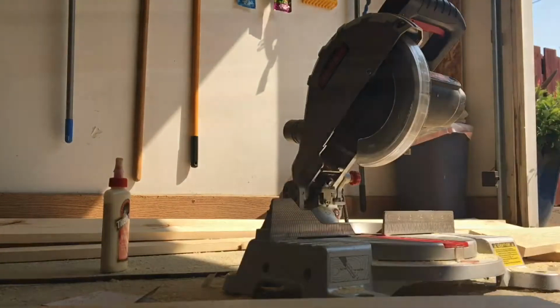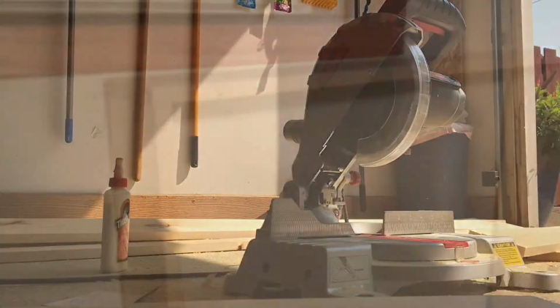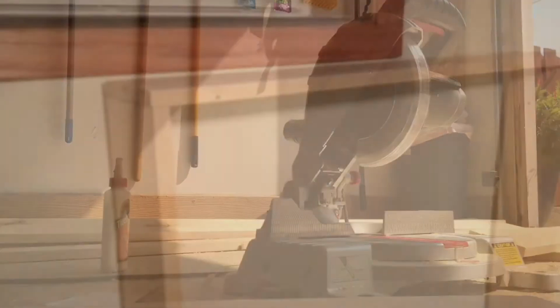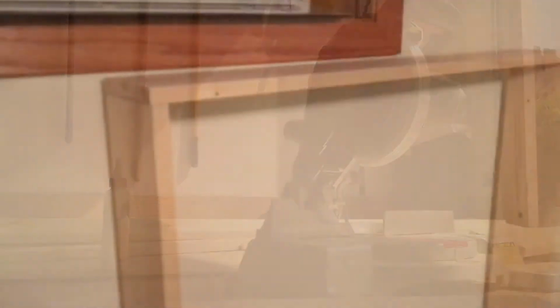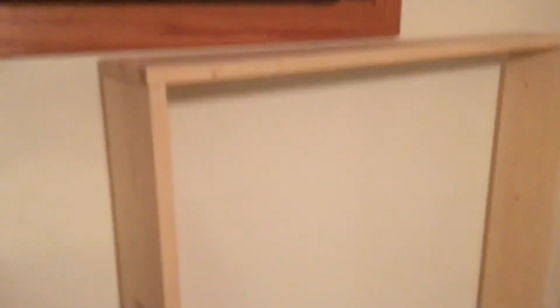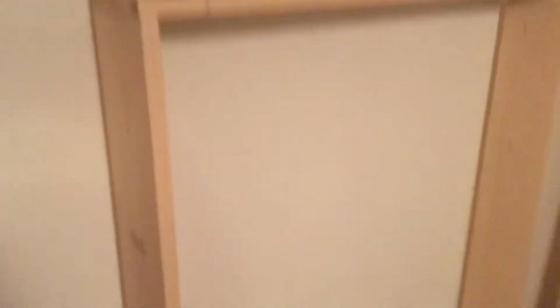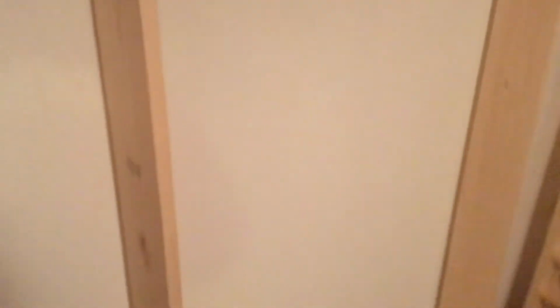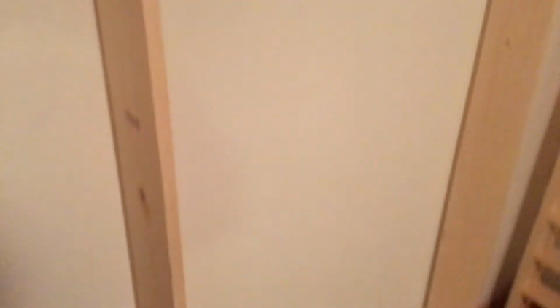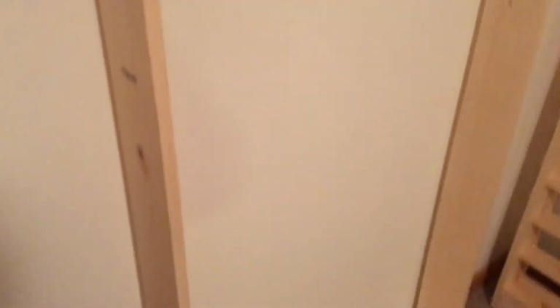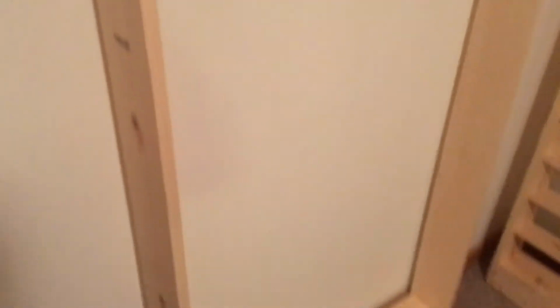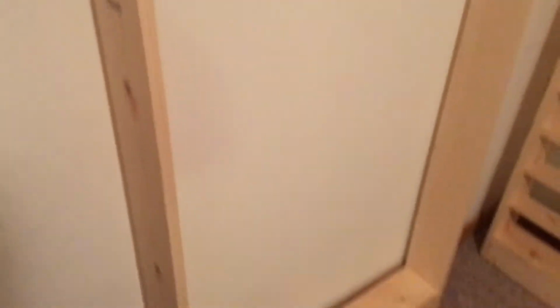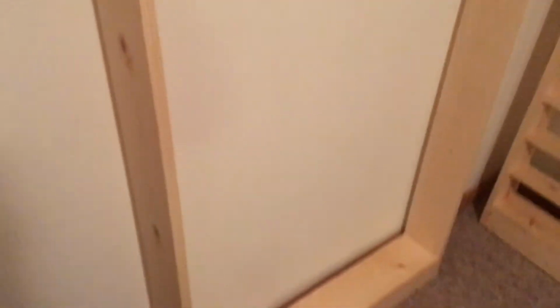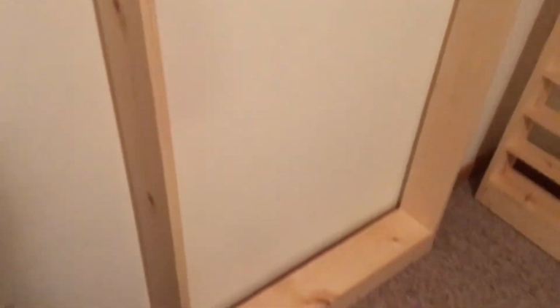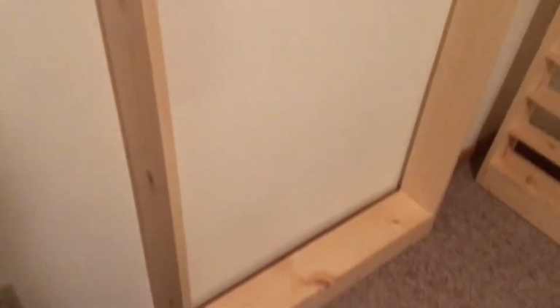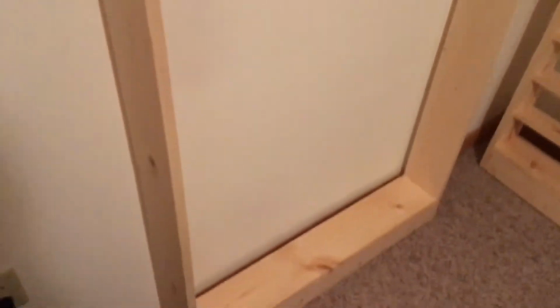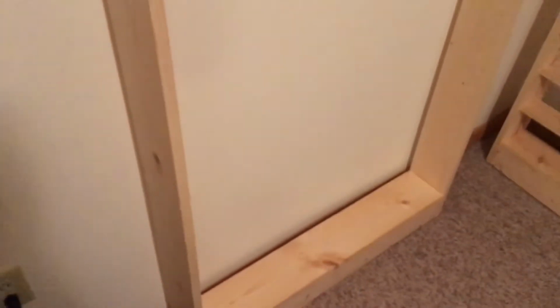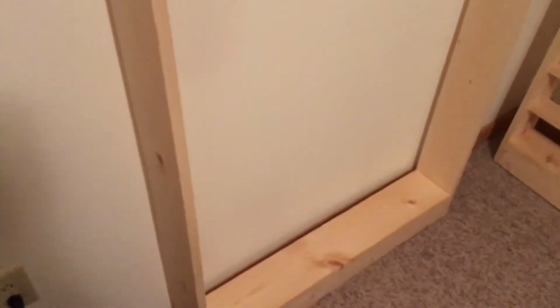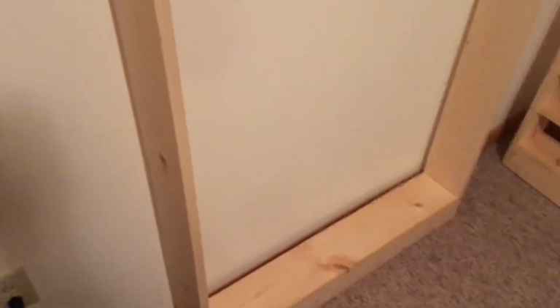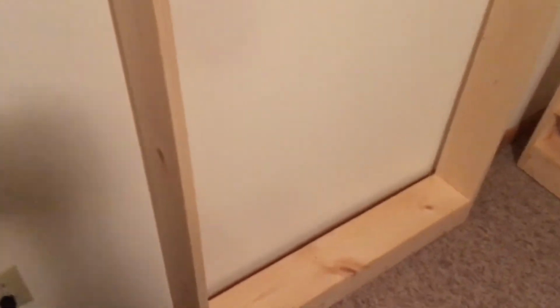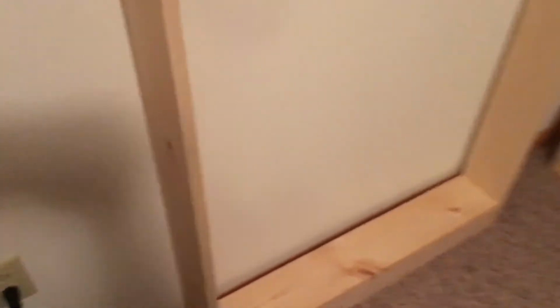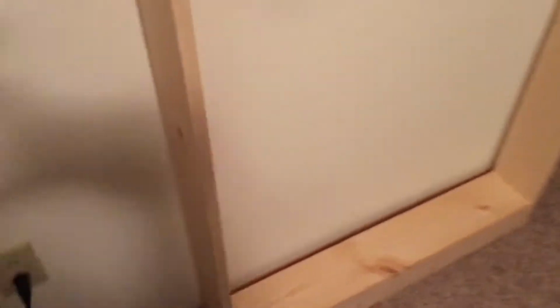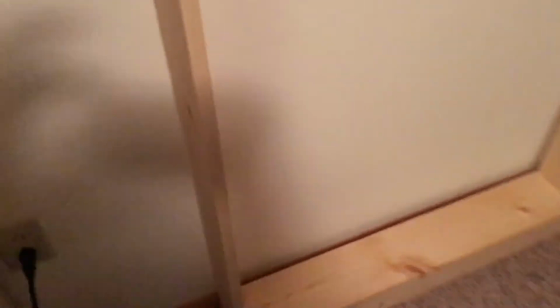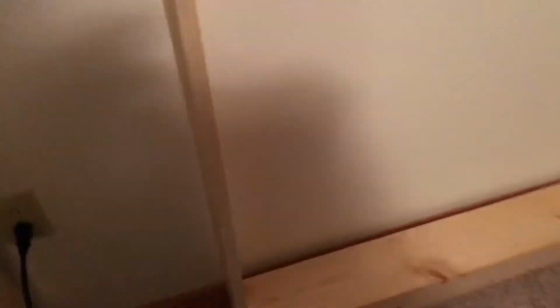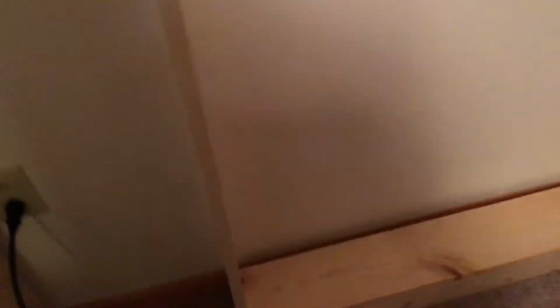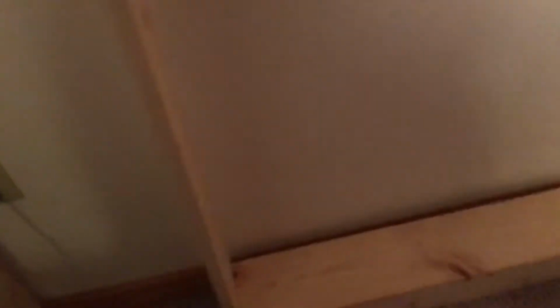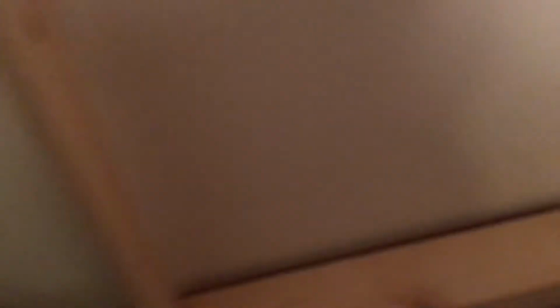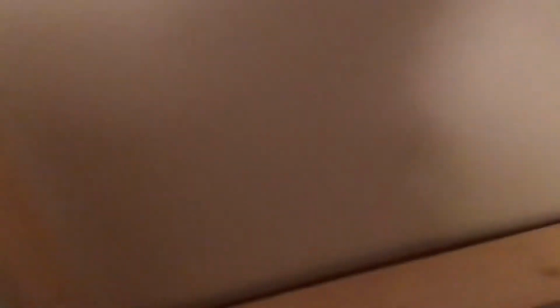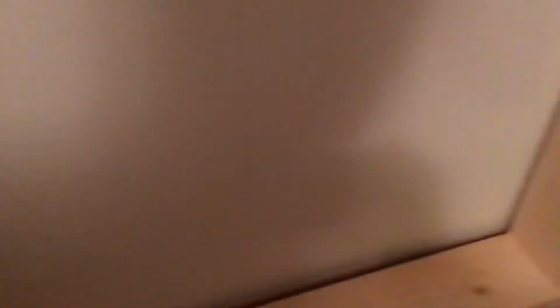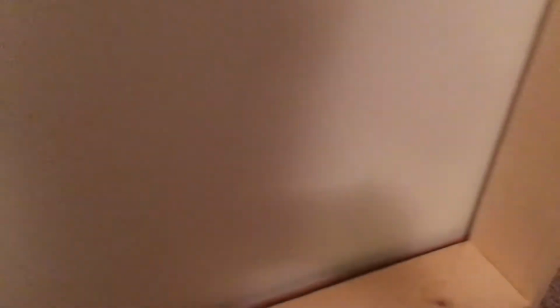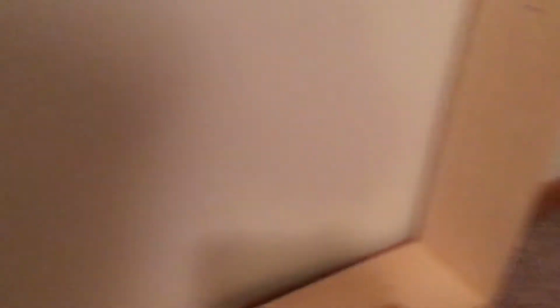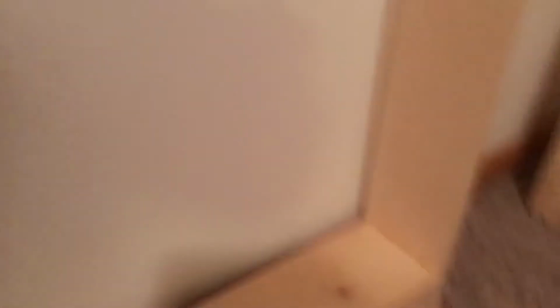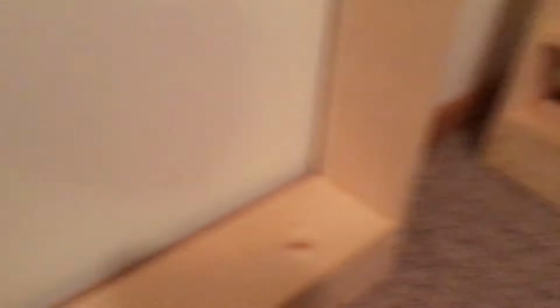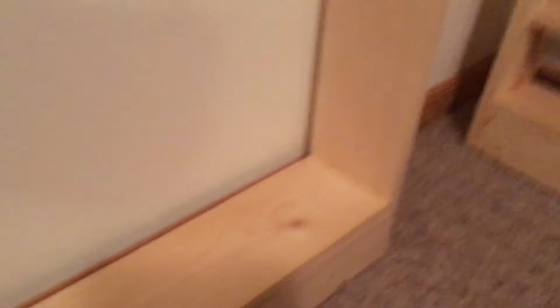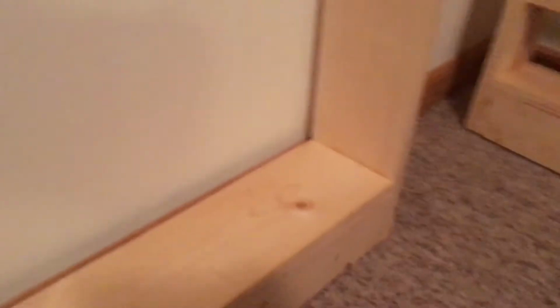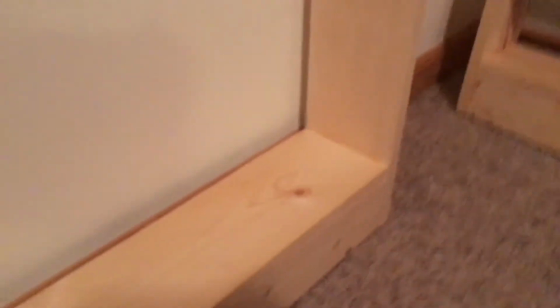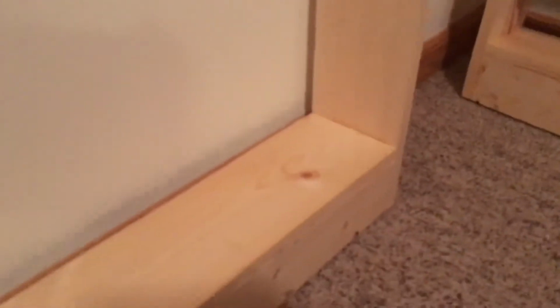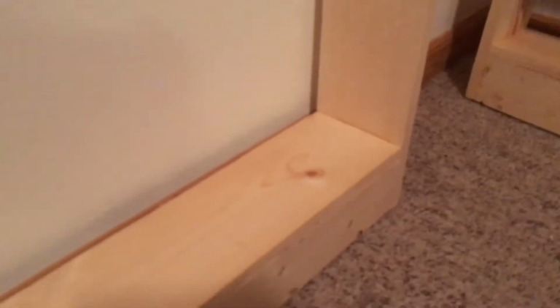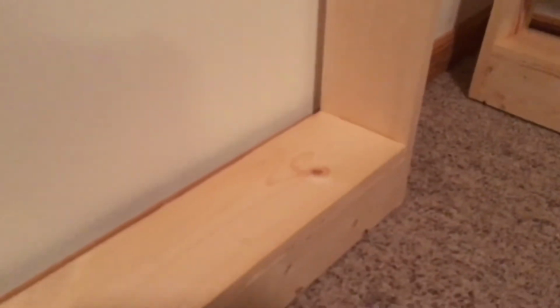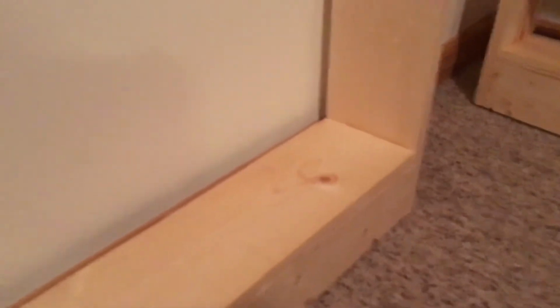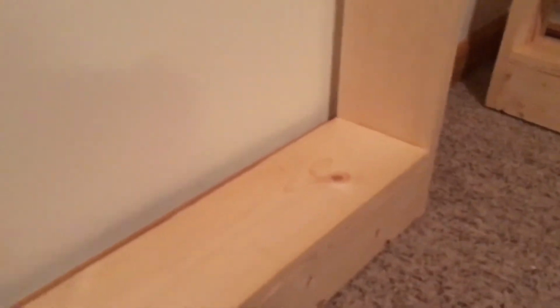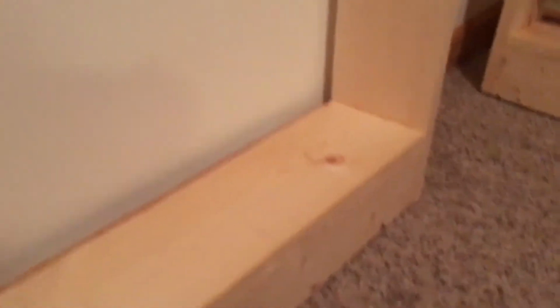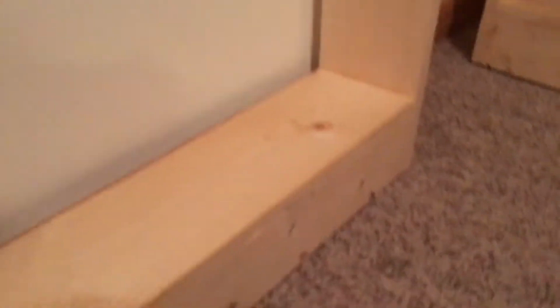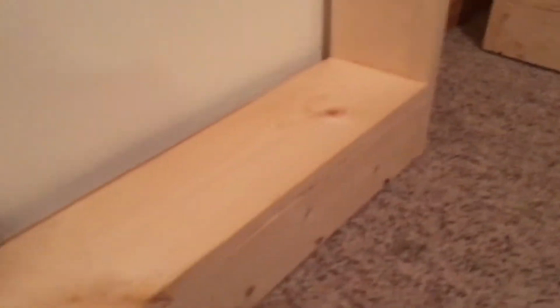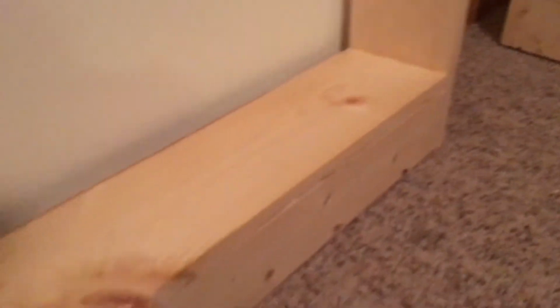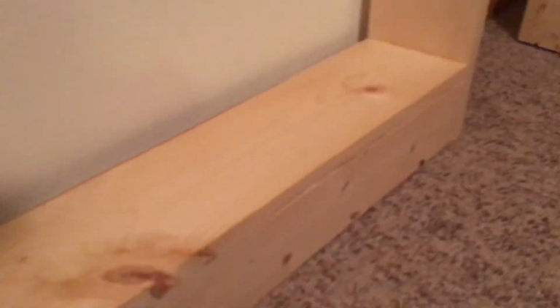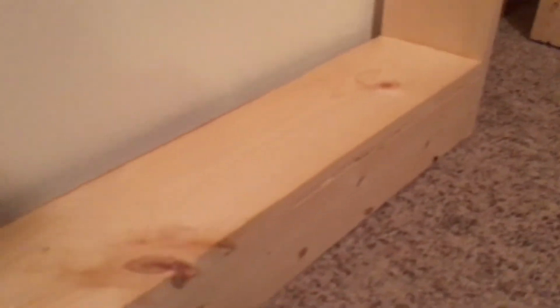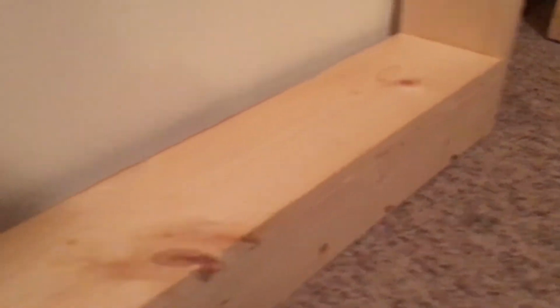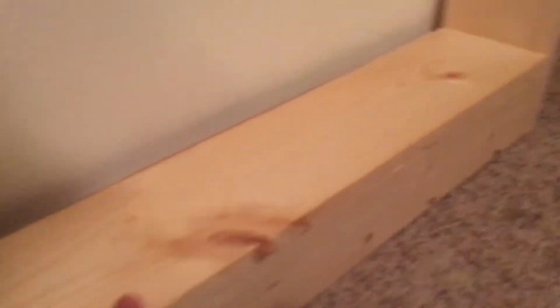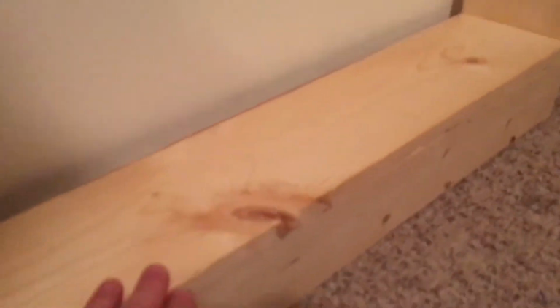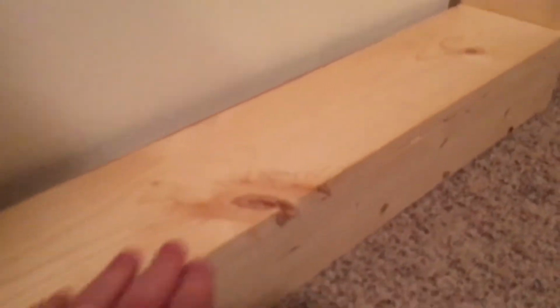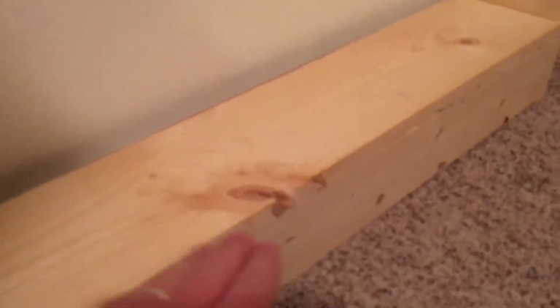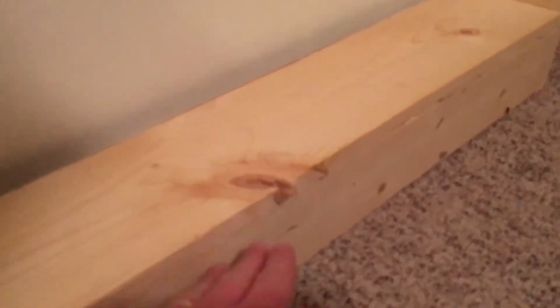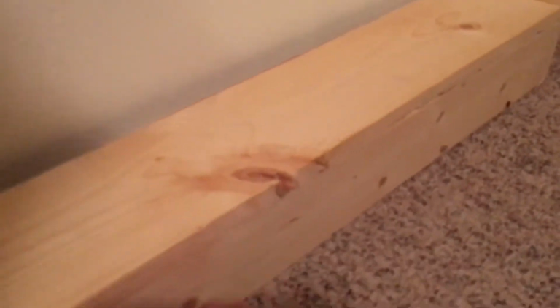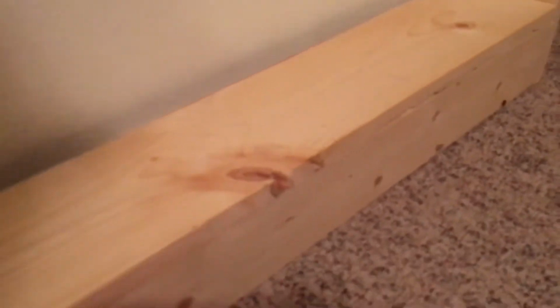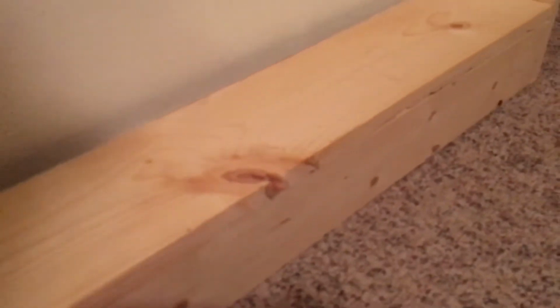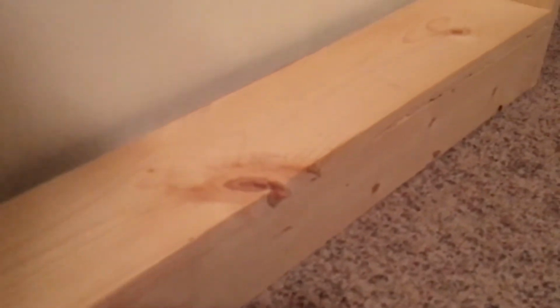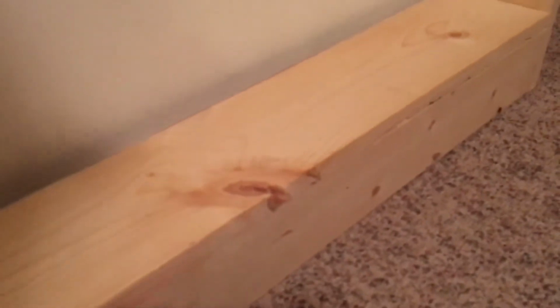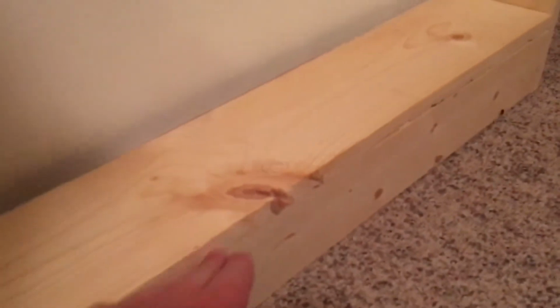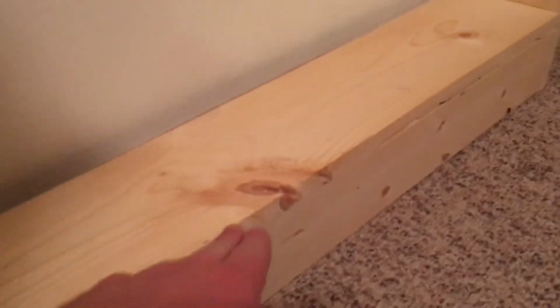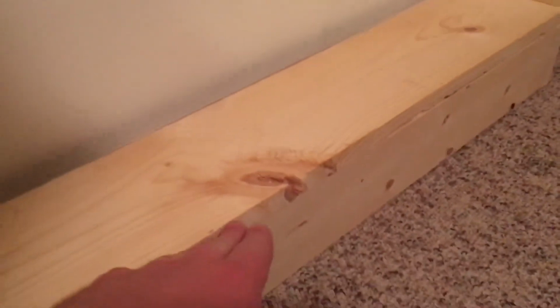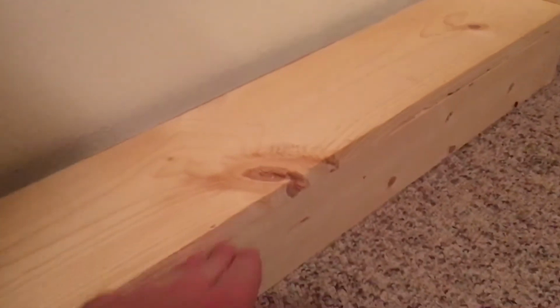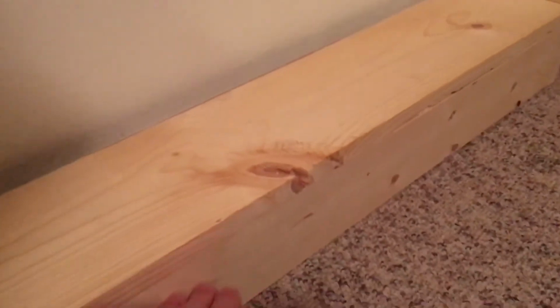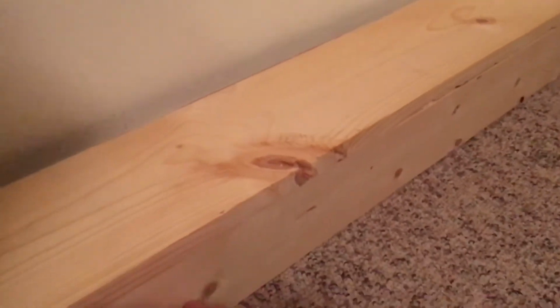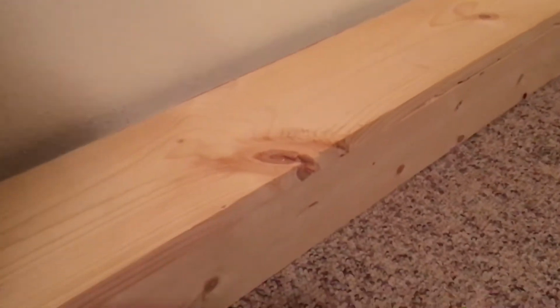One thing I'd recommend is, if you can, if you've got a miter saw like the one I'm using, go ahead and get it — it'll help with cutting in the long run. But you can definitely use just a hand saw or a skill saw if you've got one lying around.